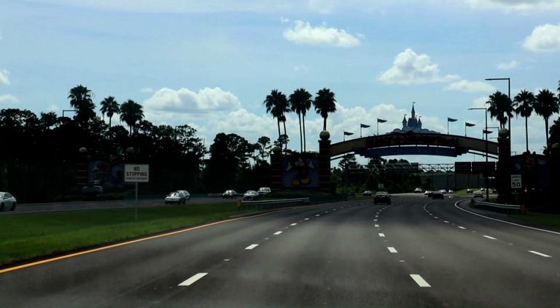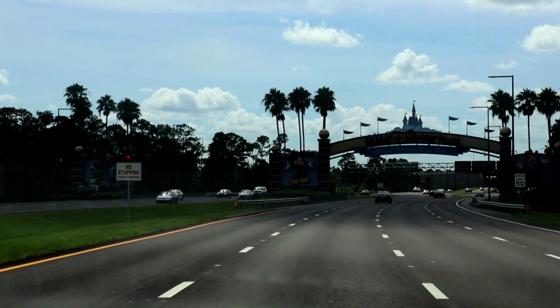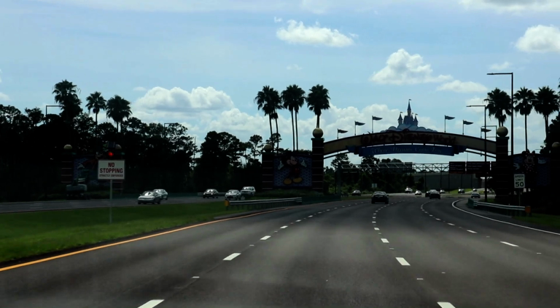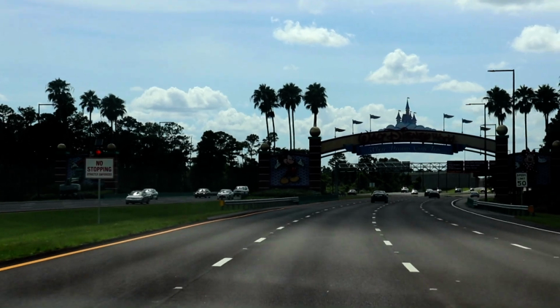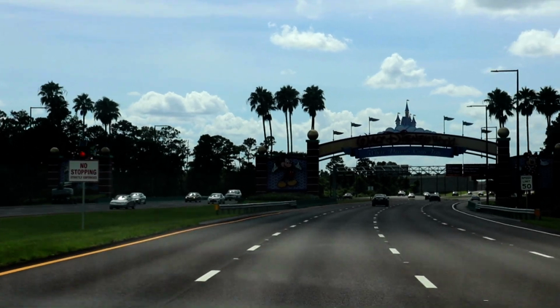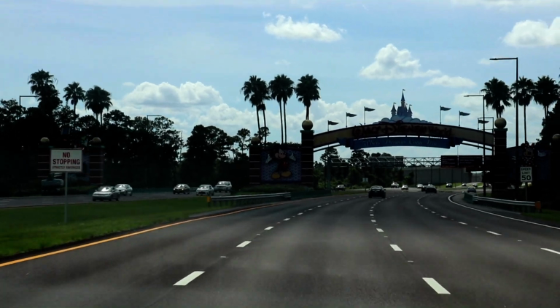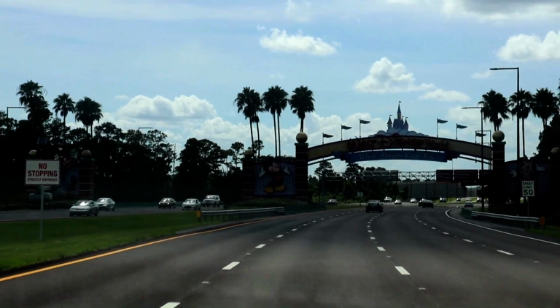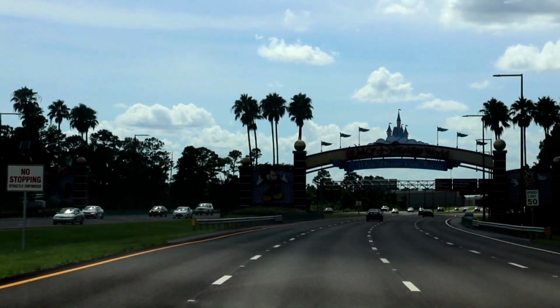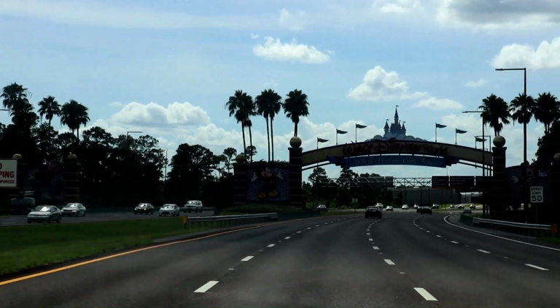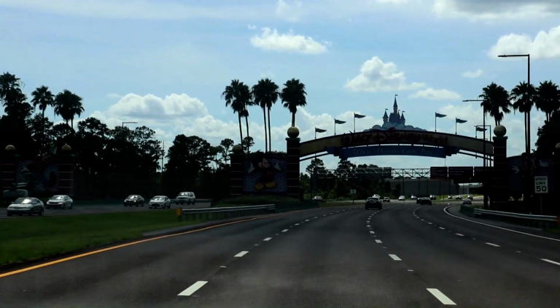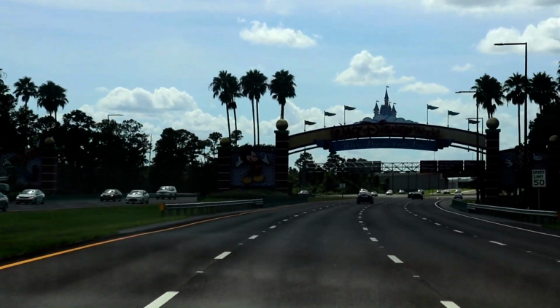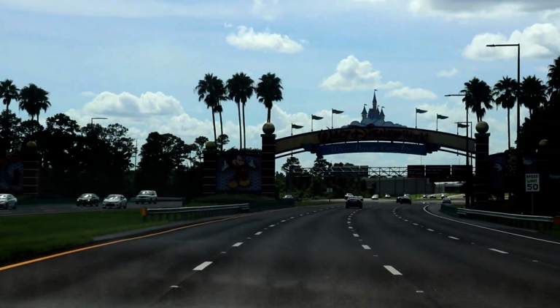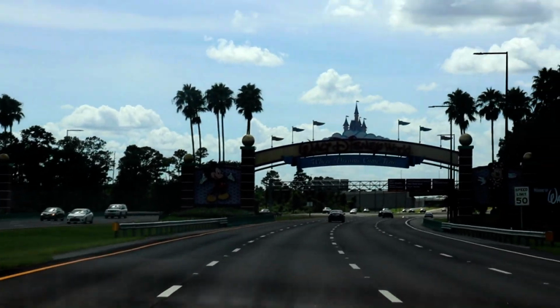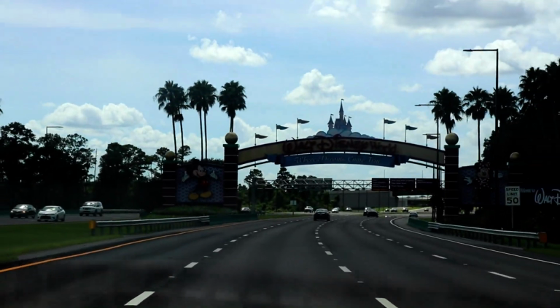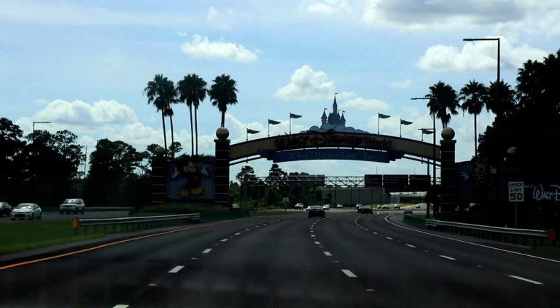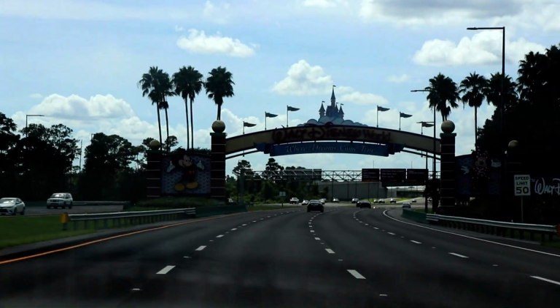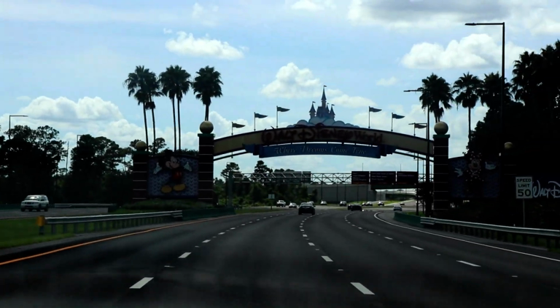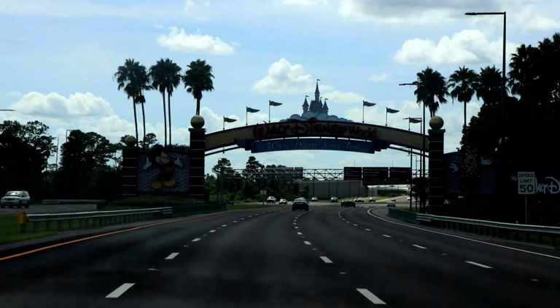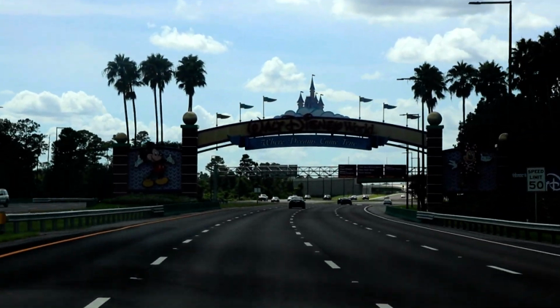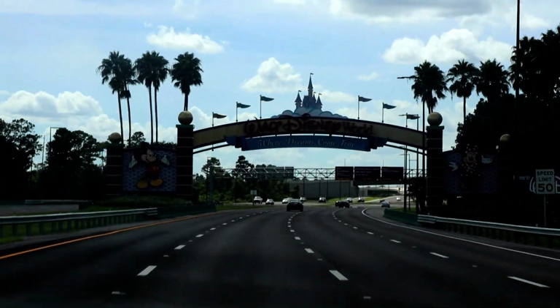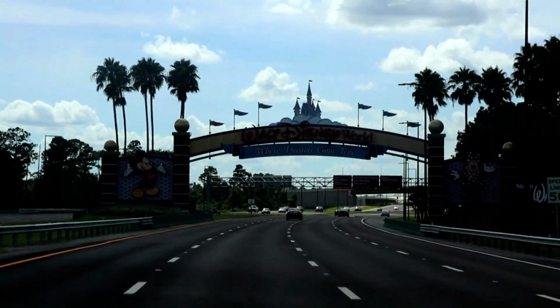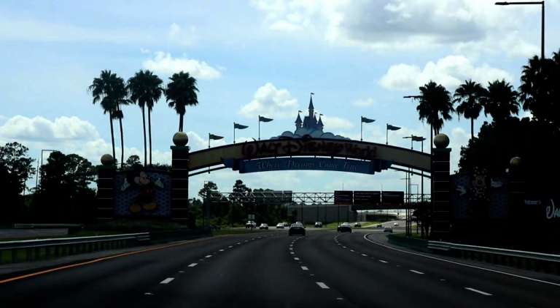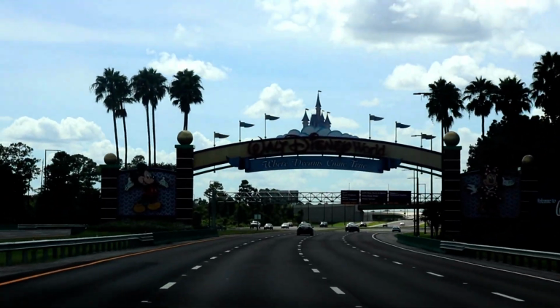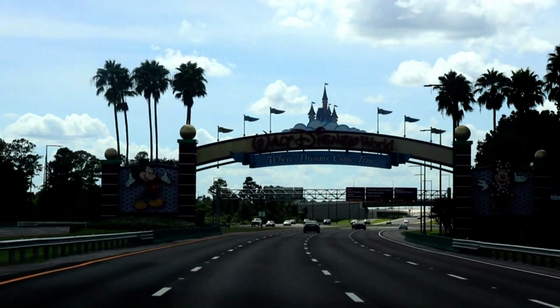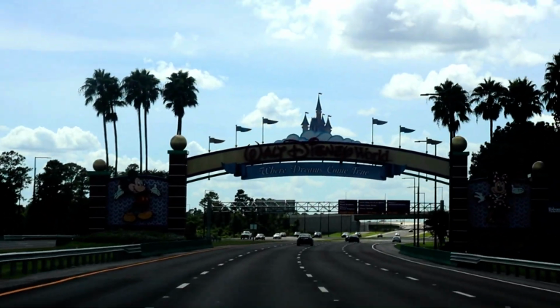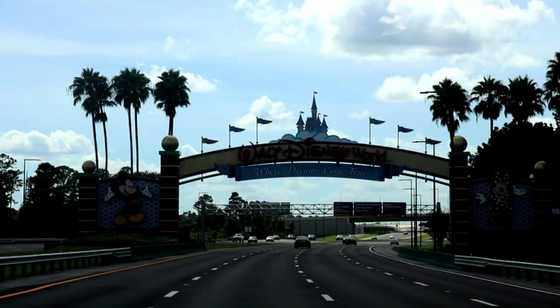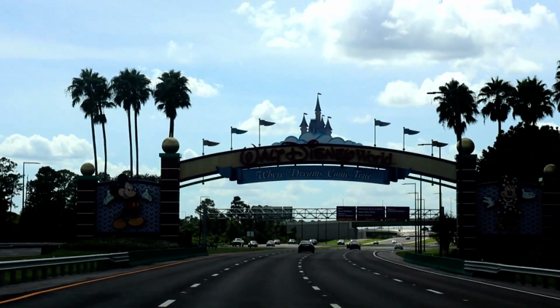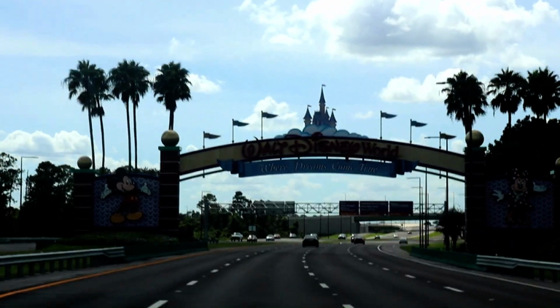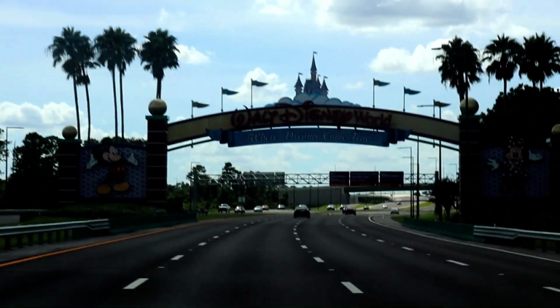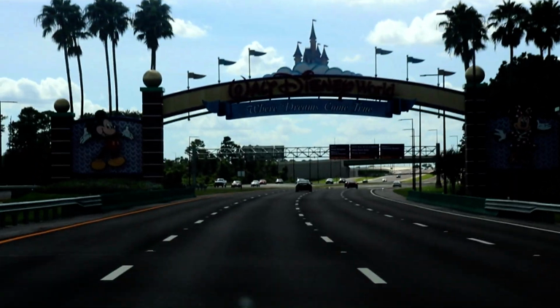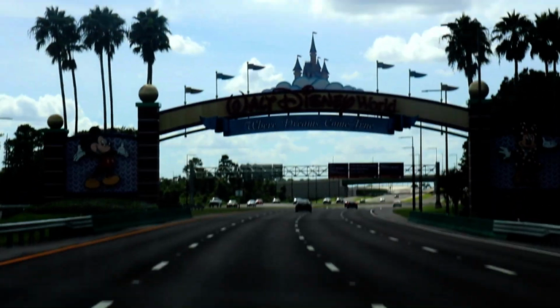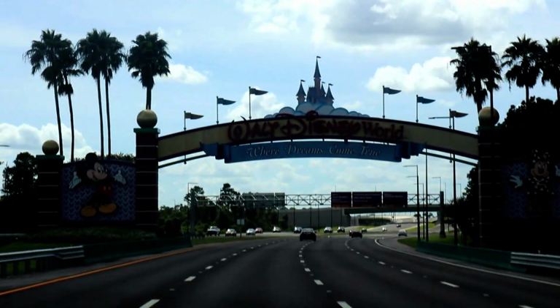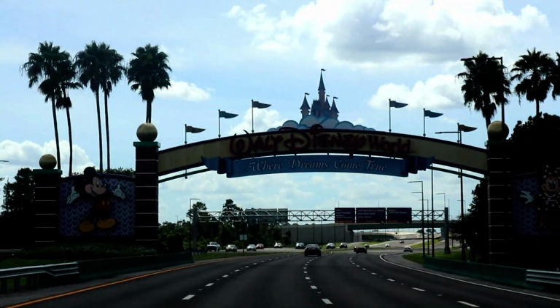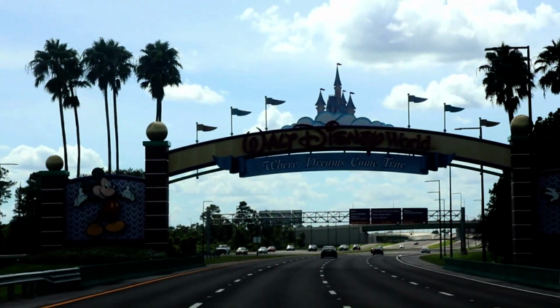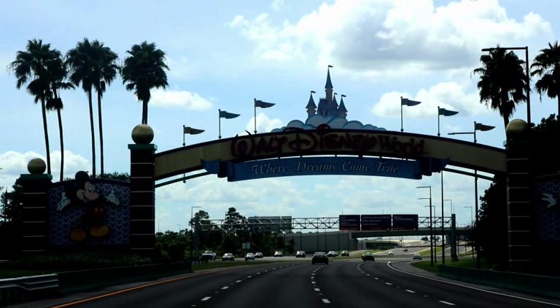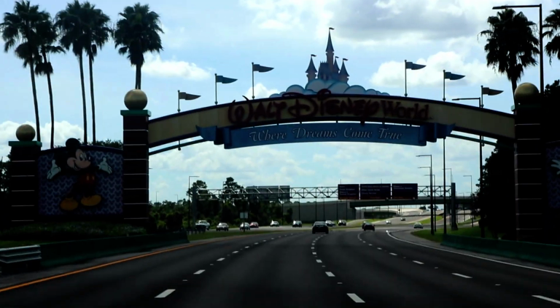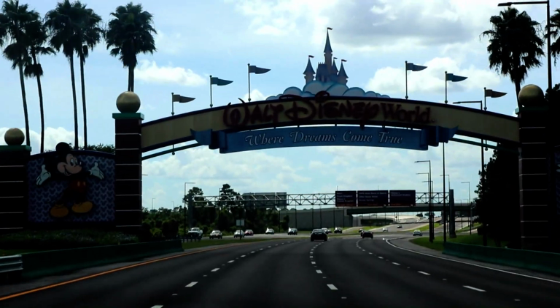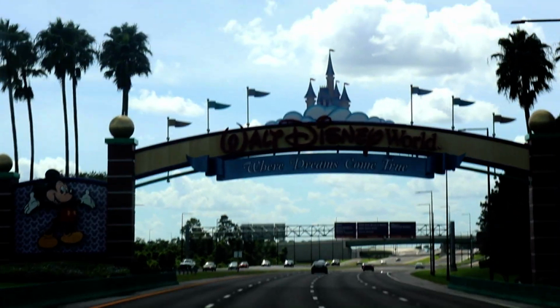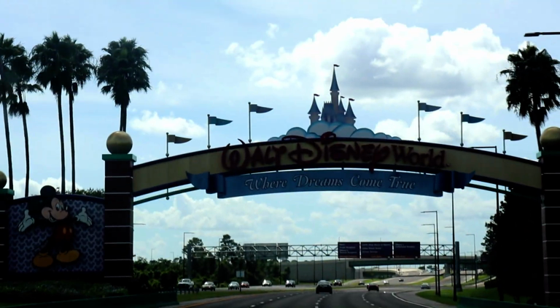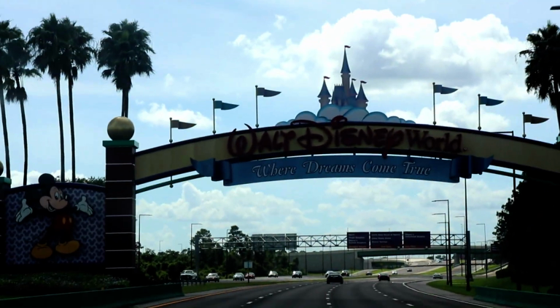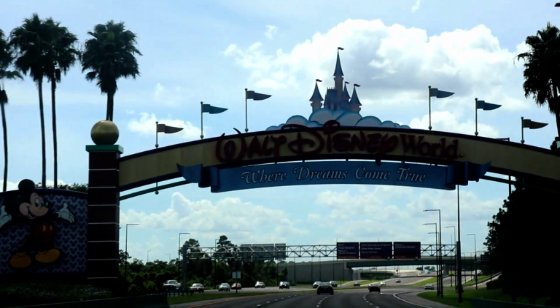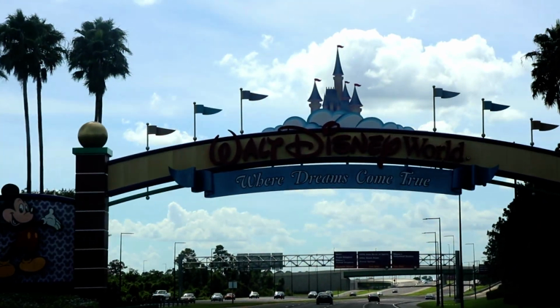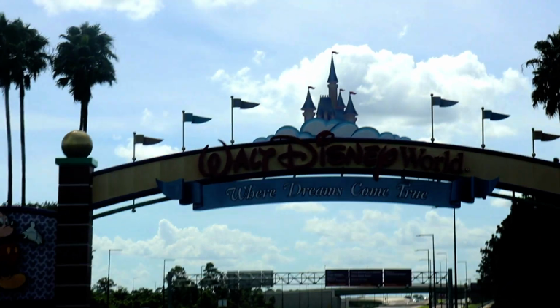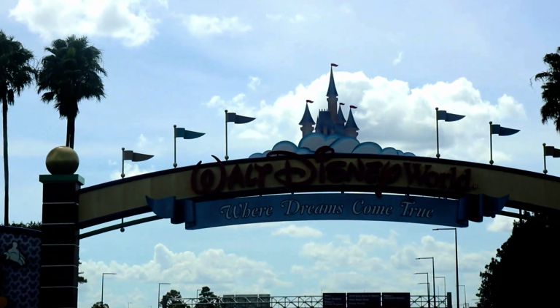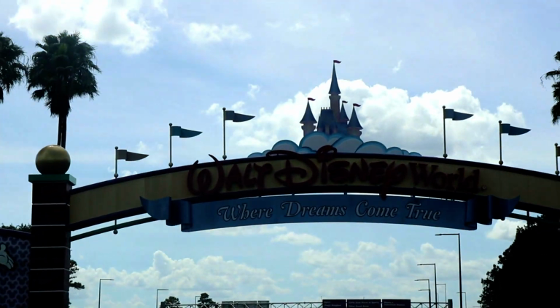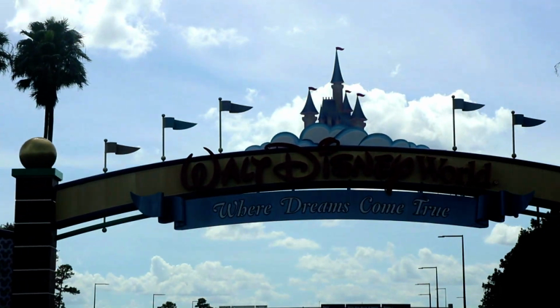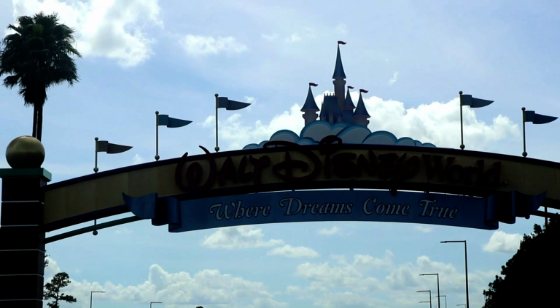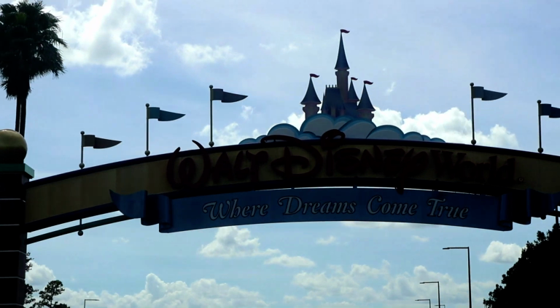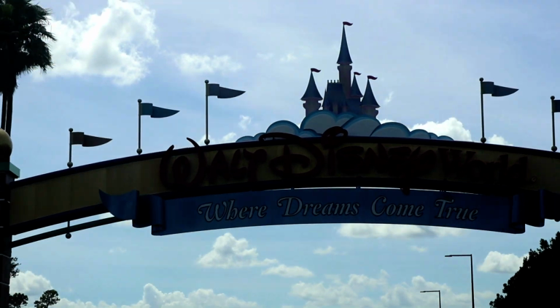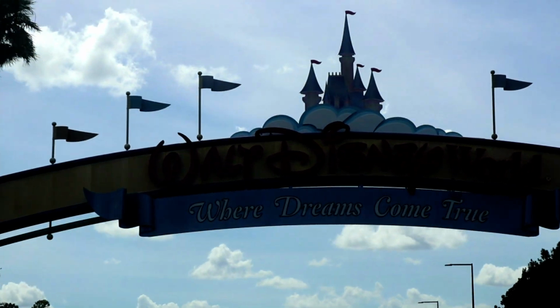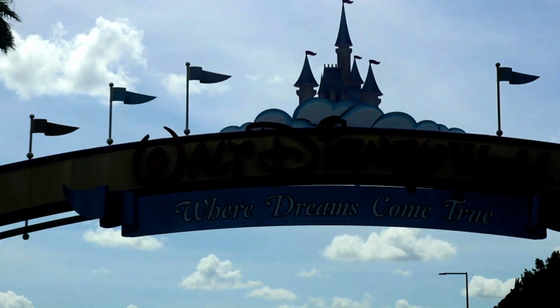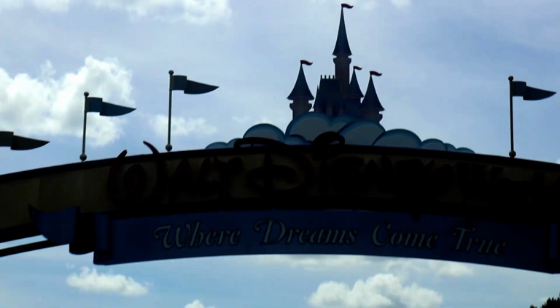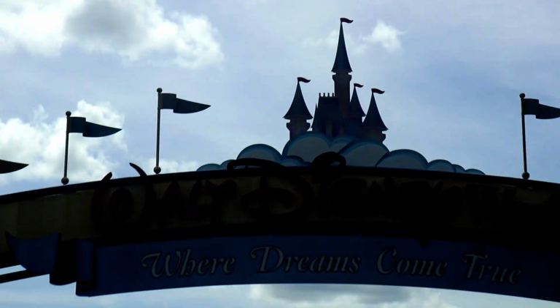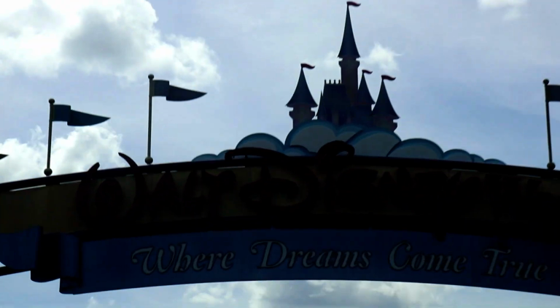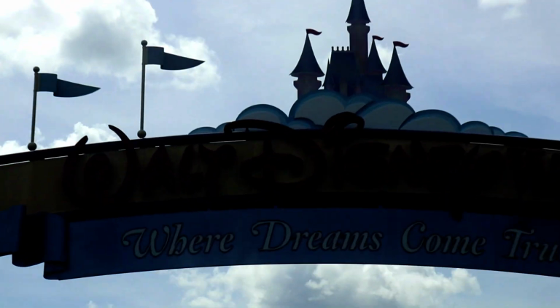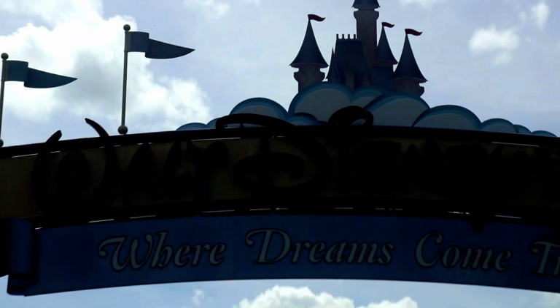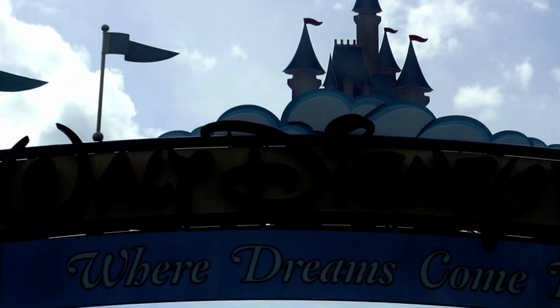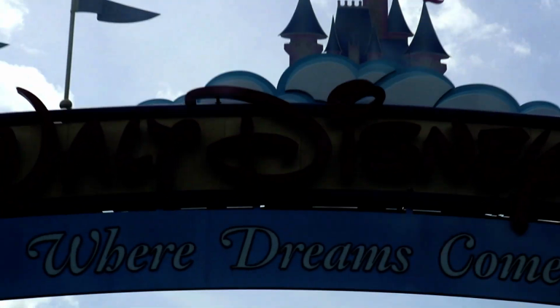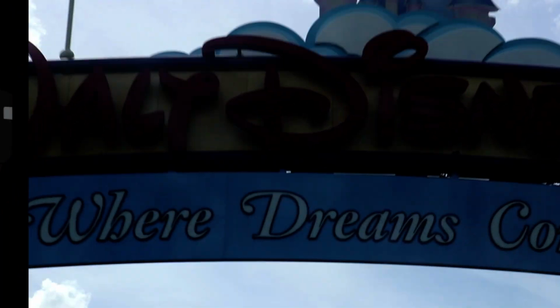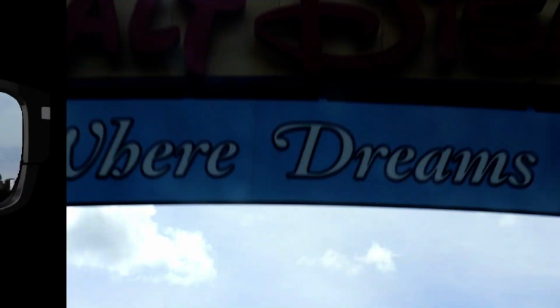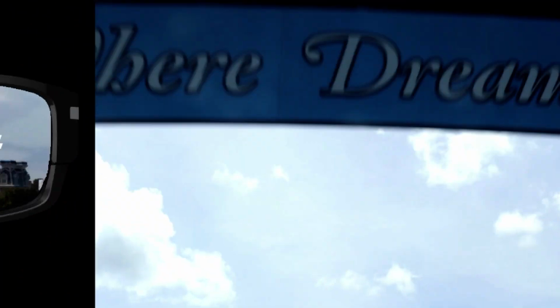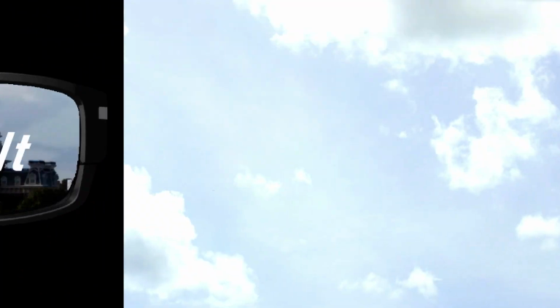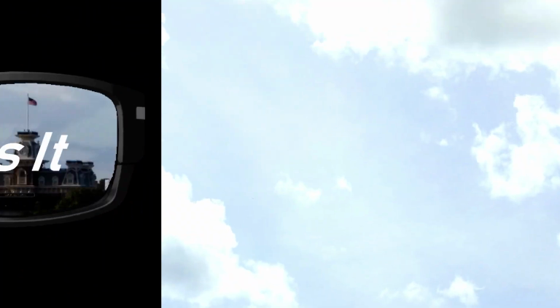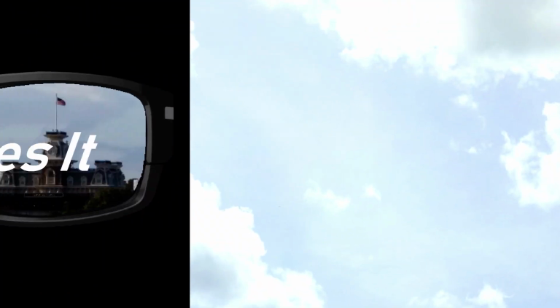We're back! We're finally back at Walt Disney World! And guess where we're staying? Come on, guess! Cheater, you're at the title!